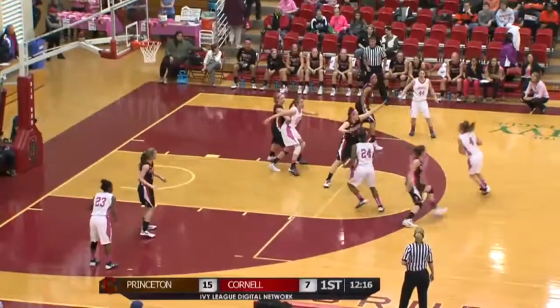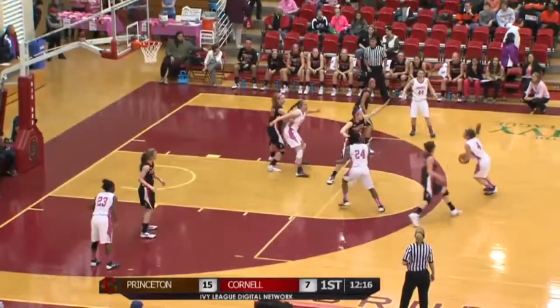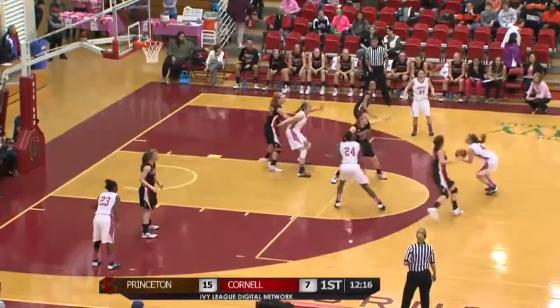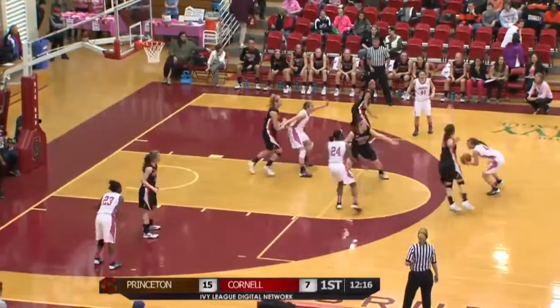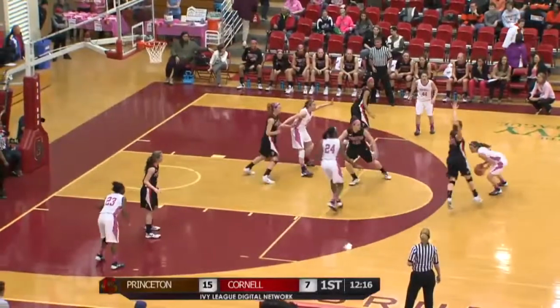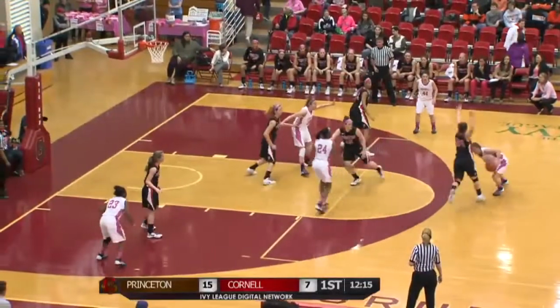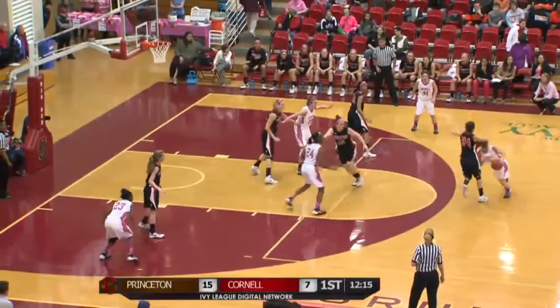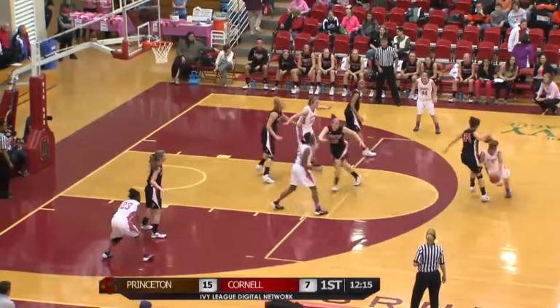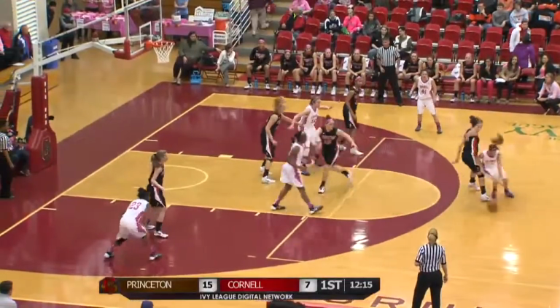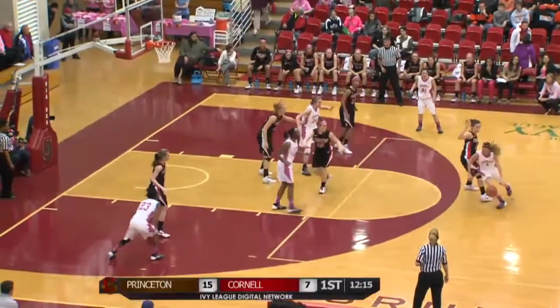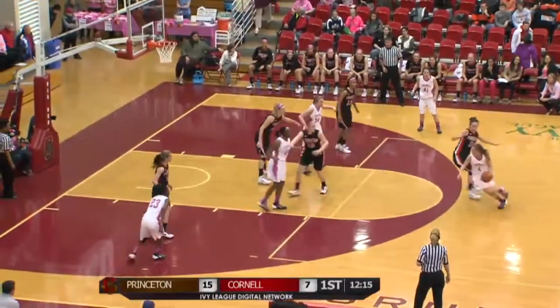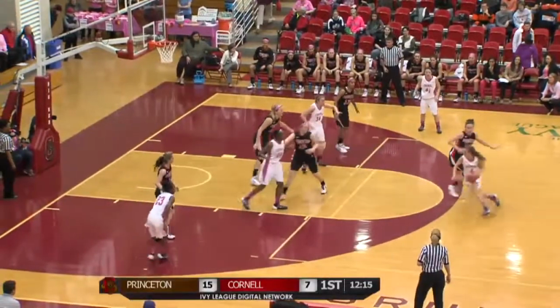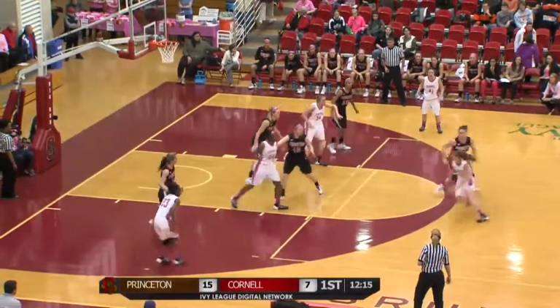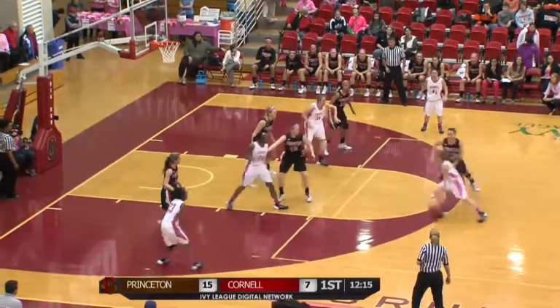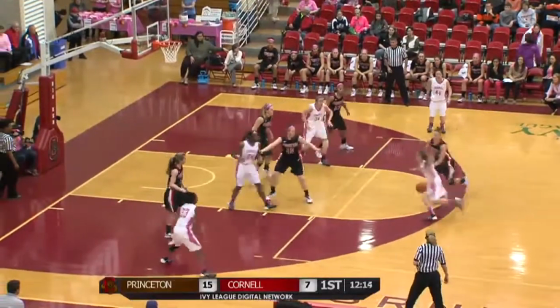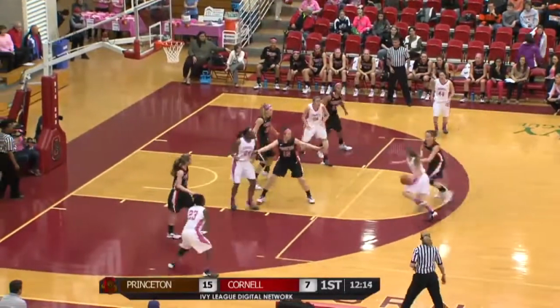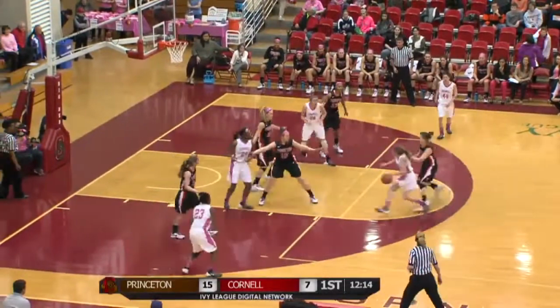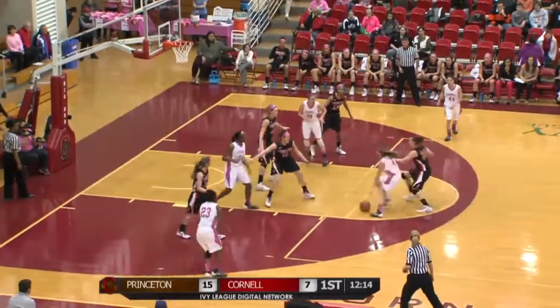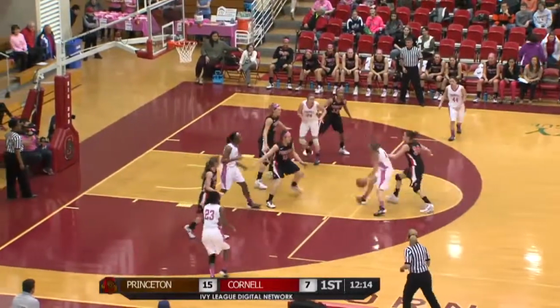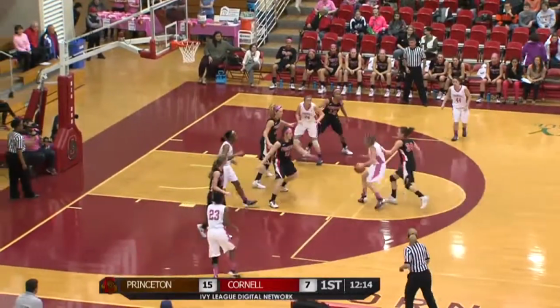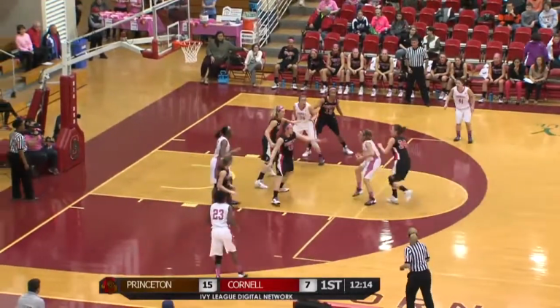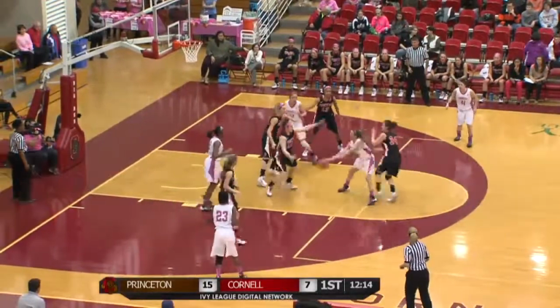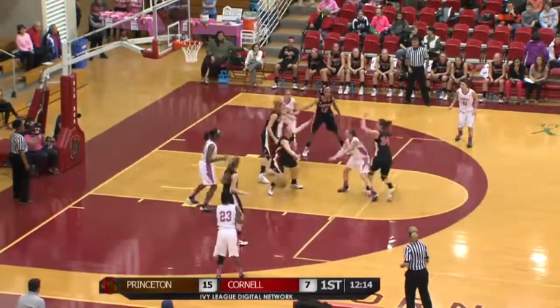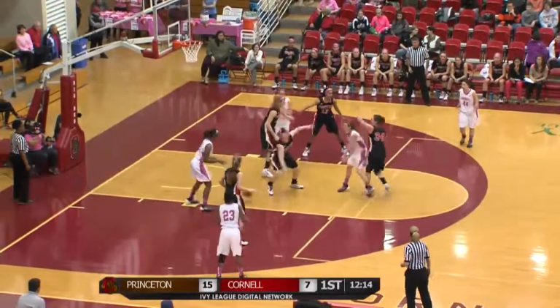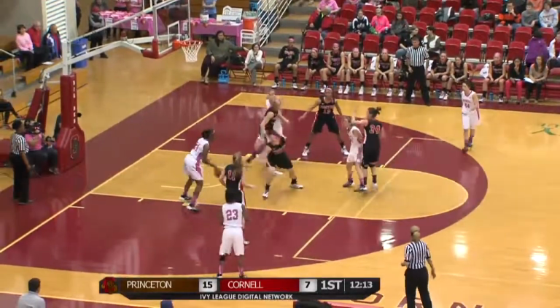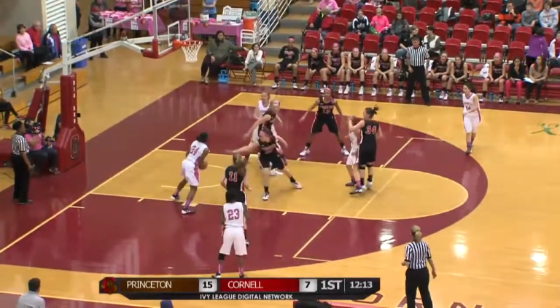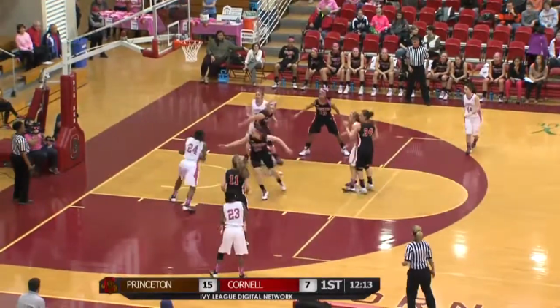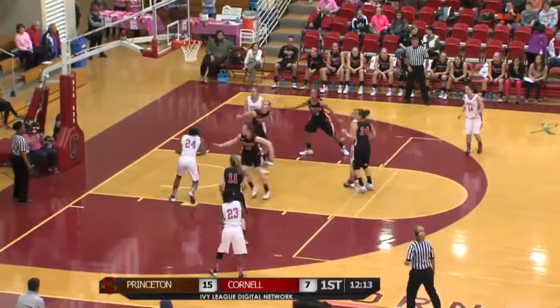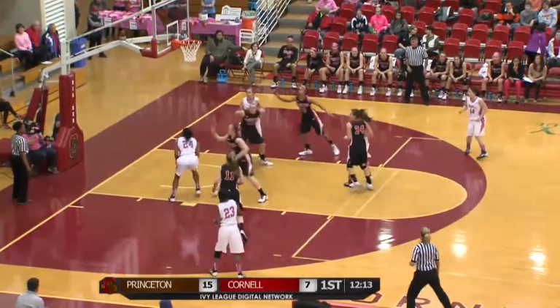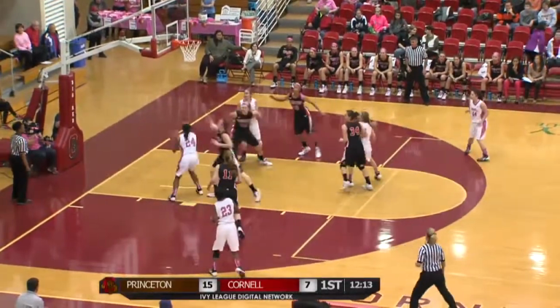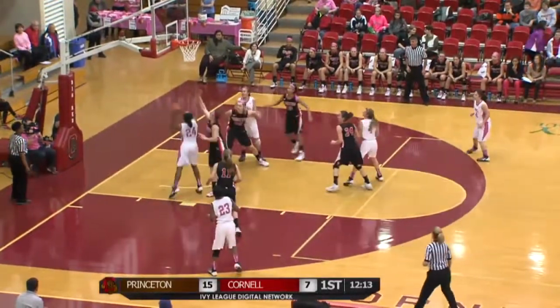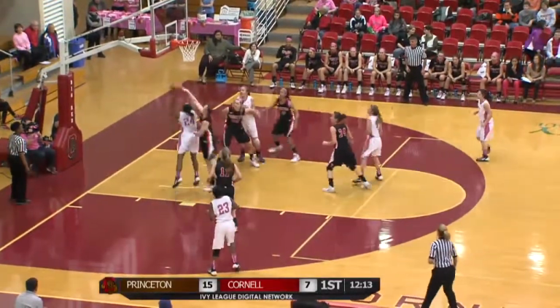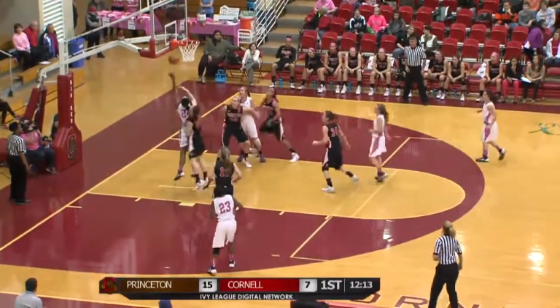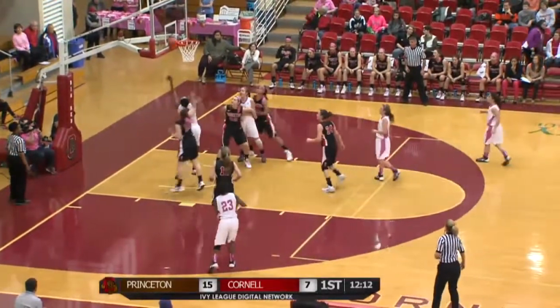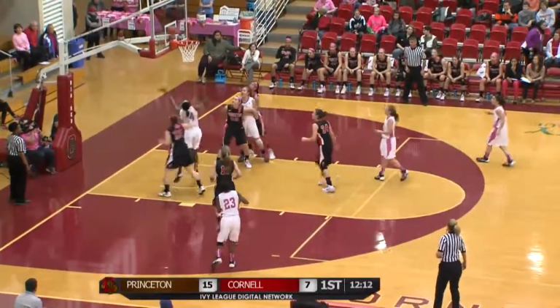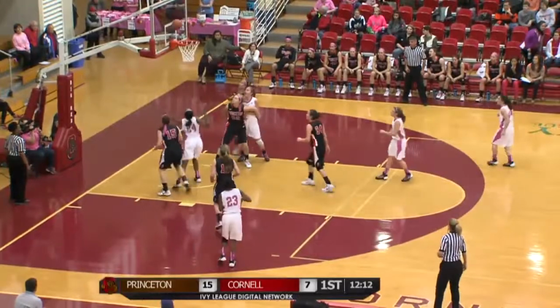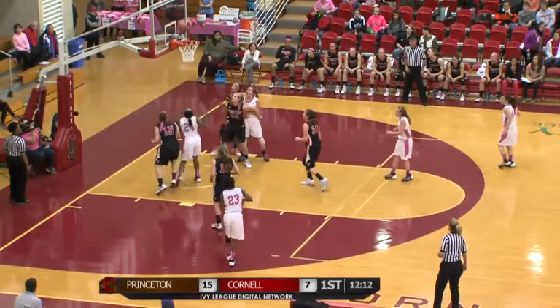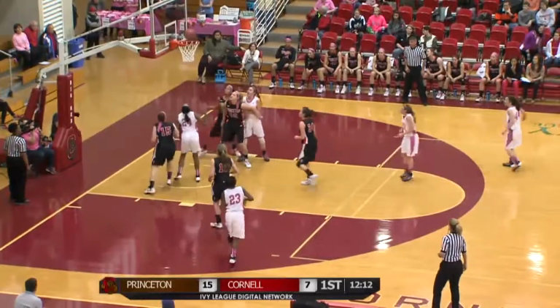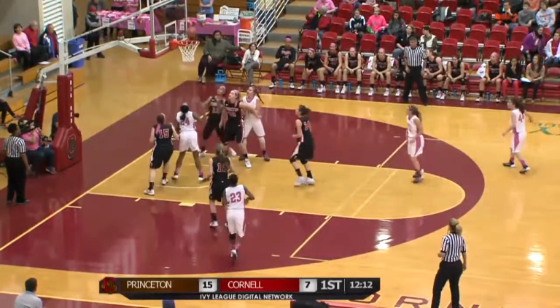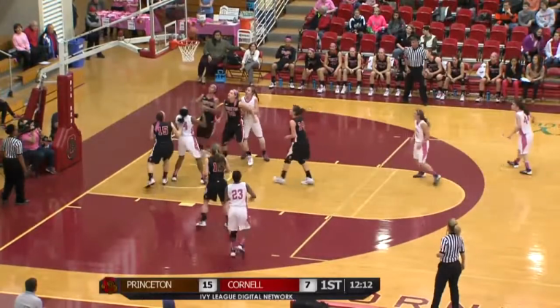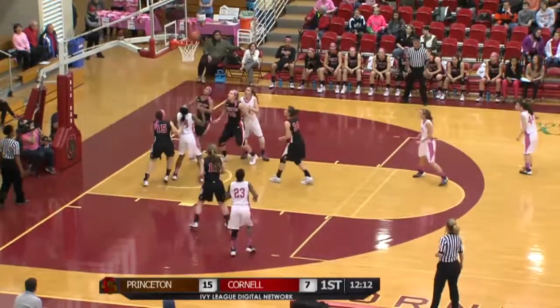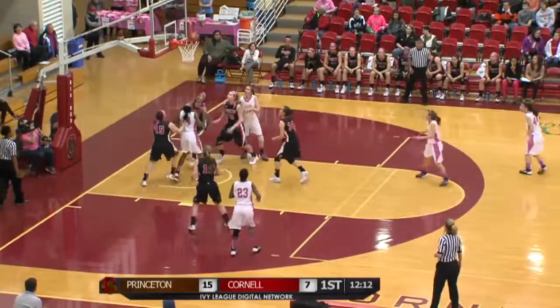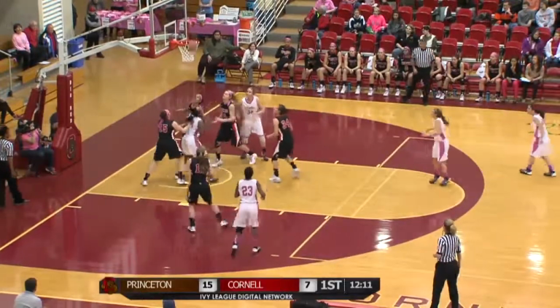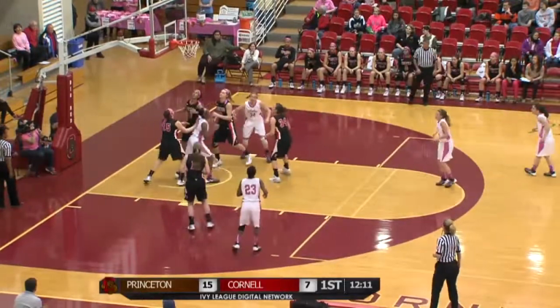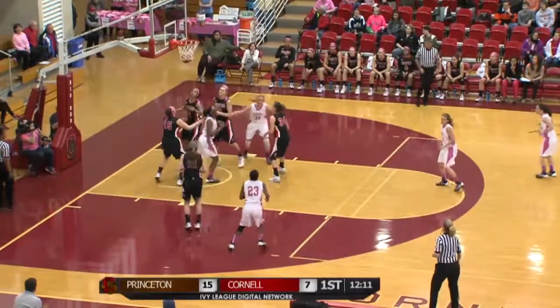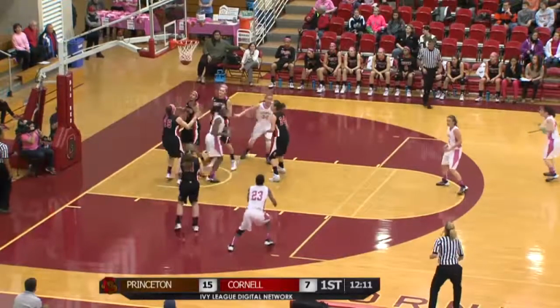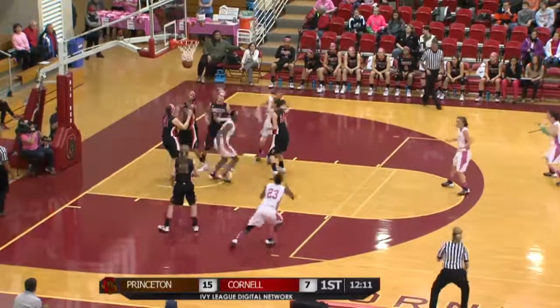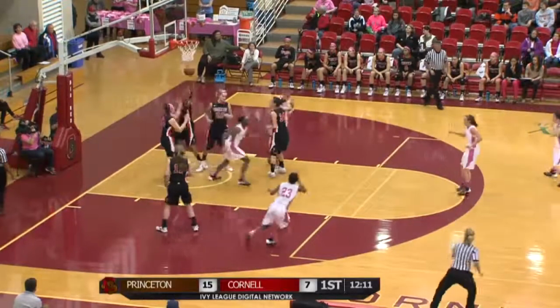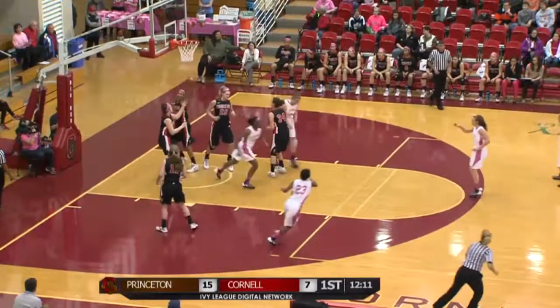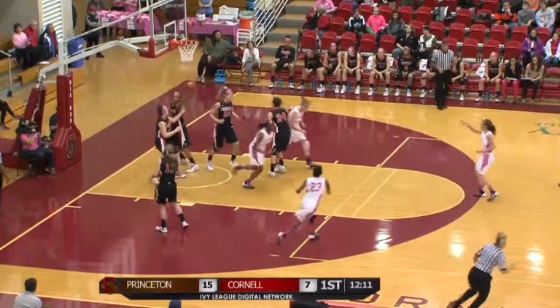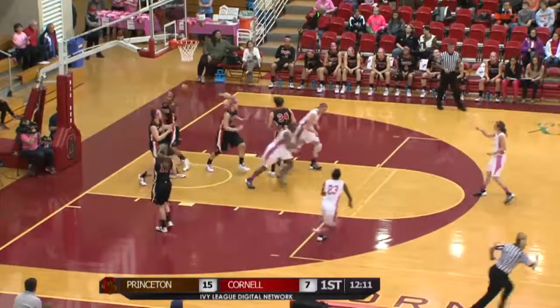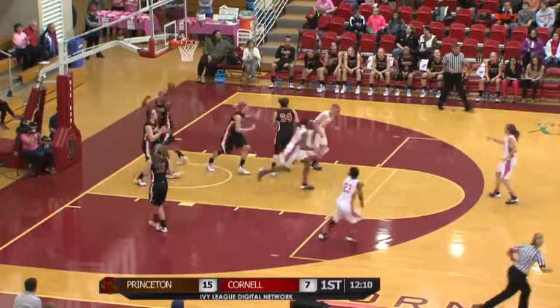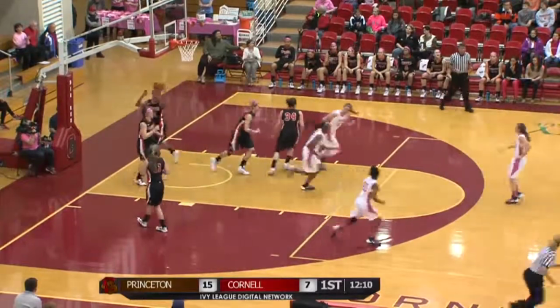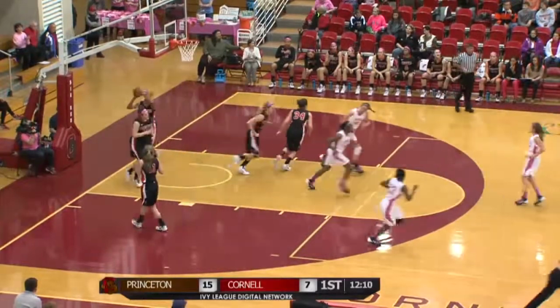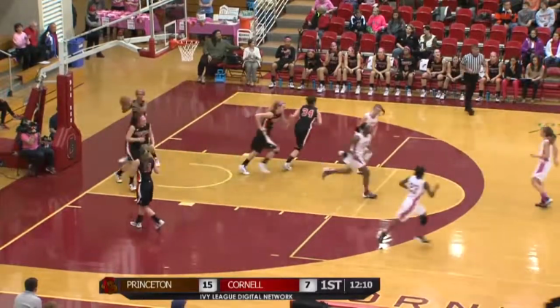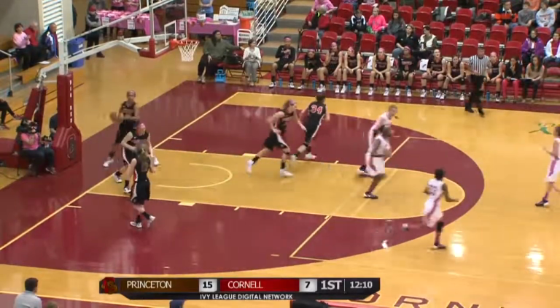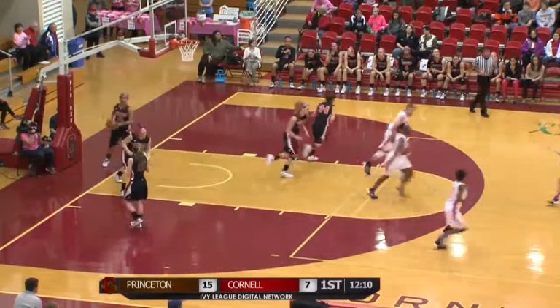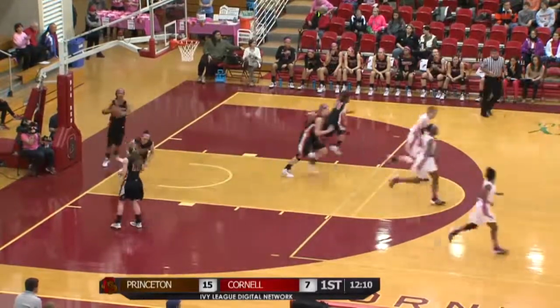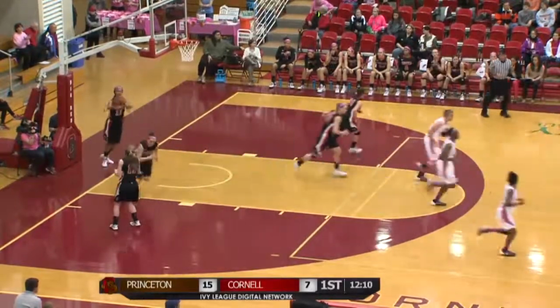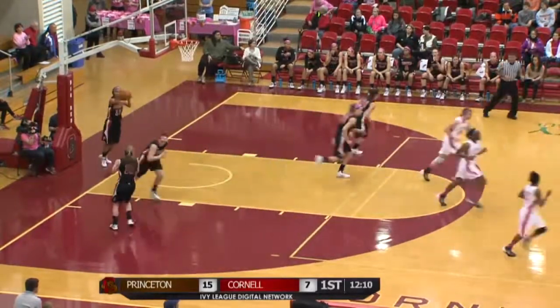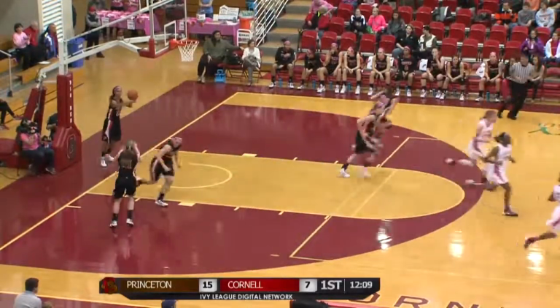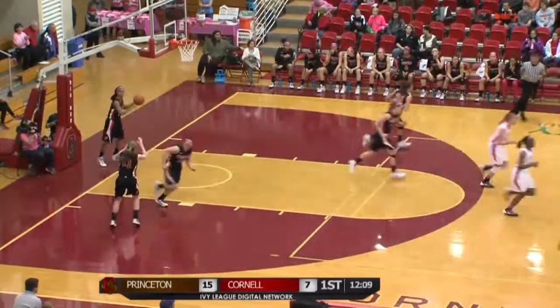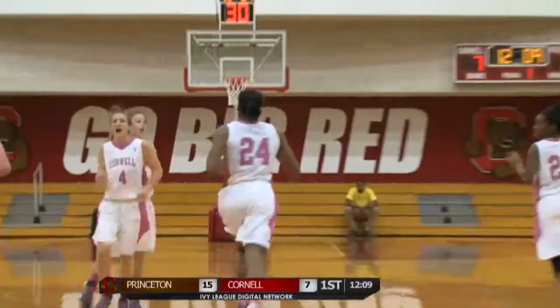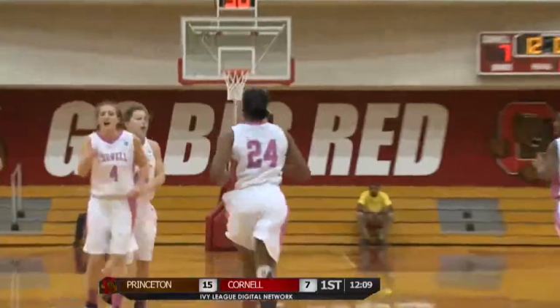Duke Long picks it up, drives to the free throw line, kicks it underneath to Marshall. Marshall layup is going to be good. Nia Marshall.